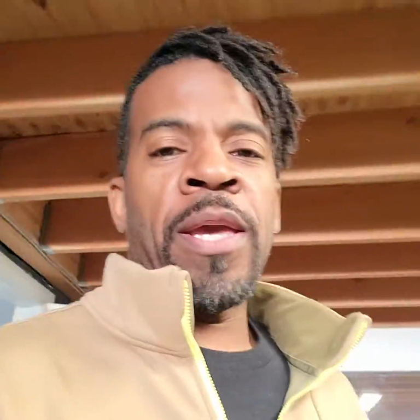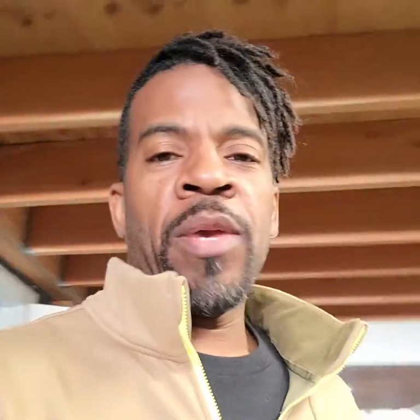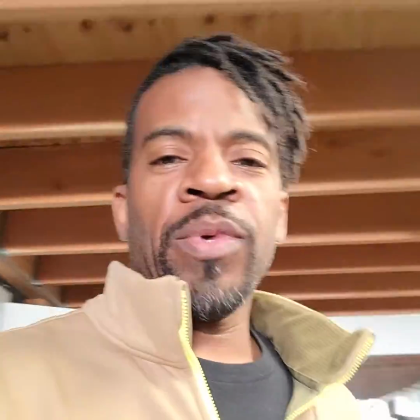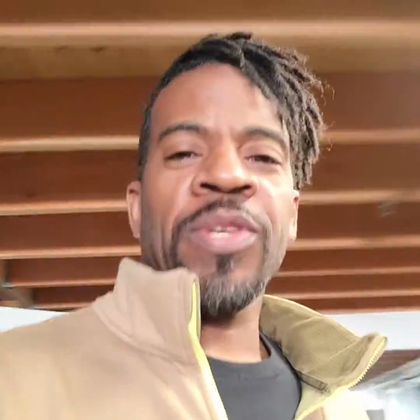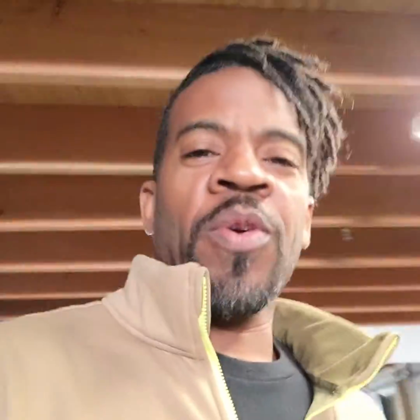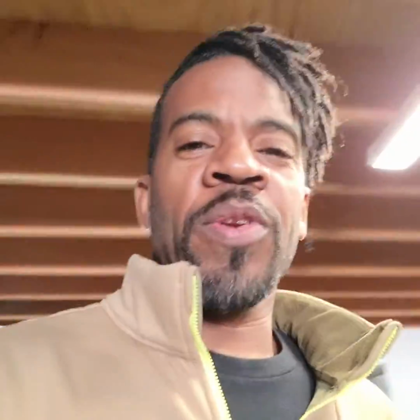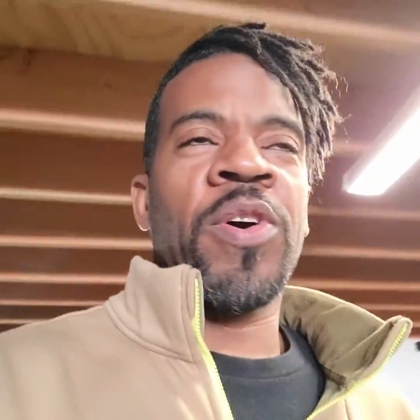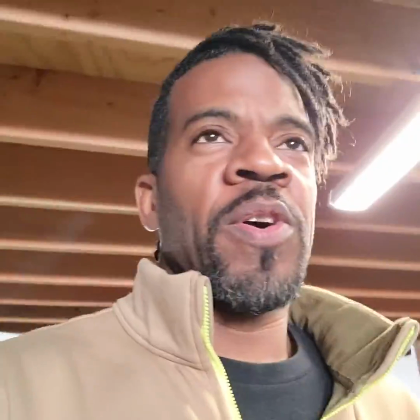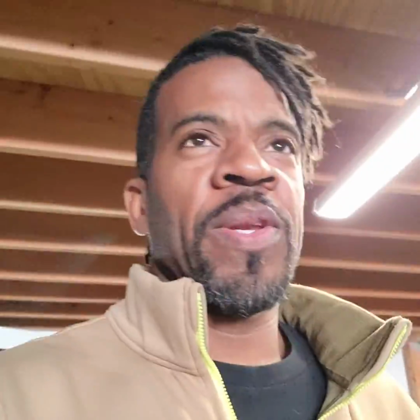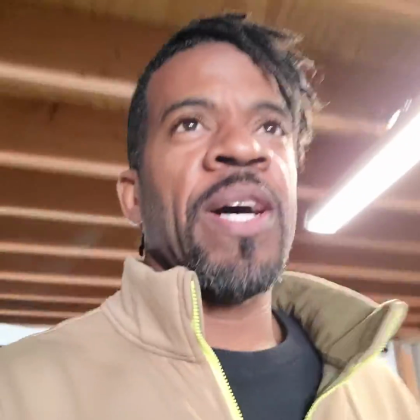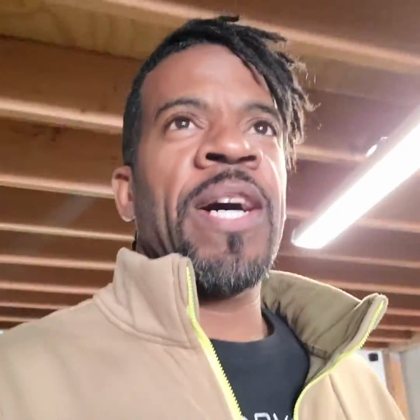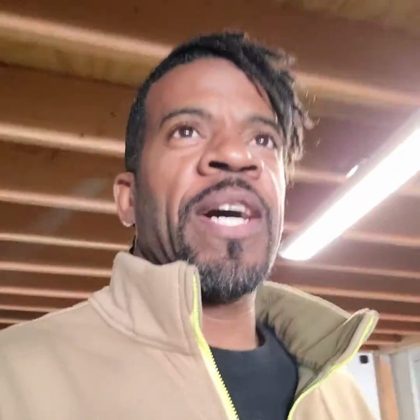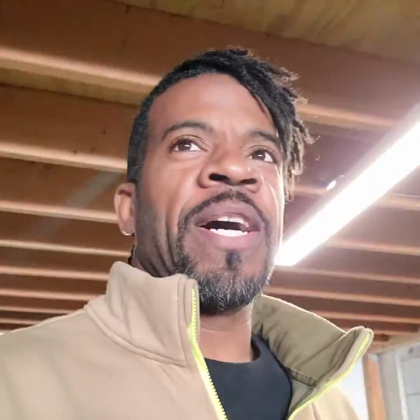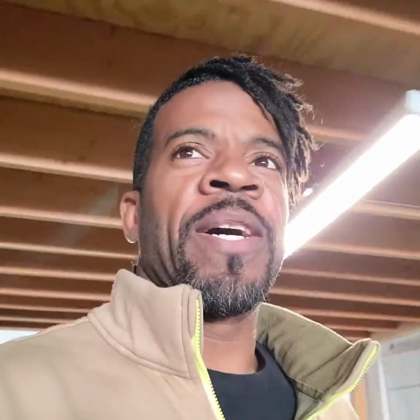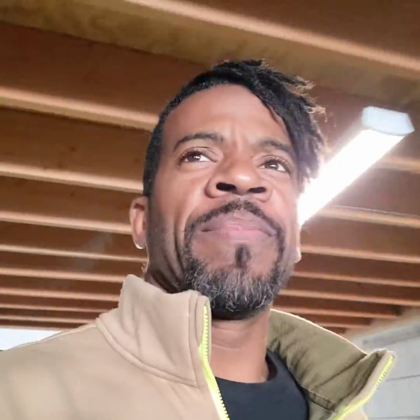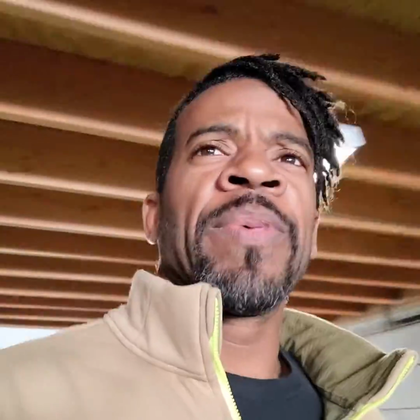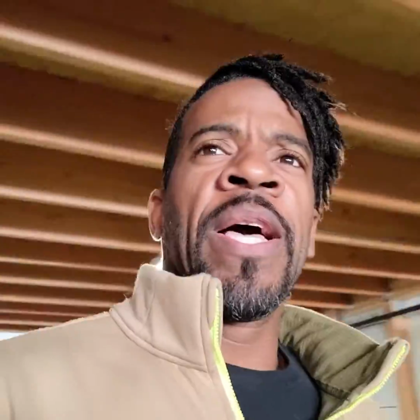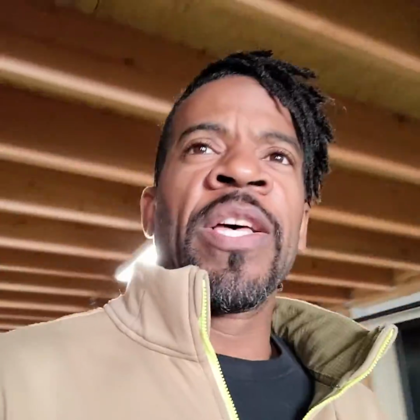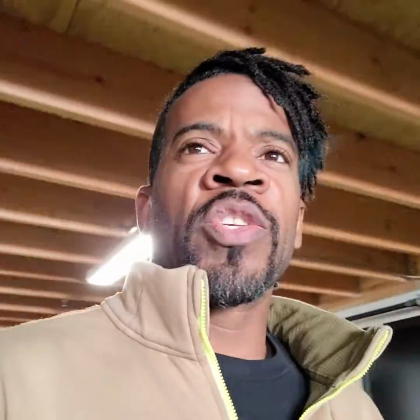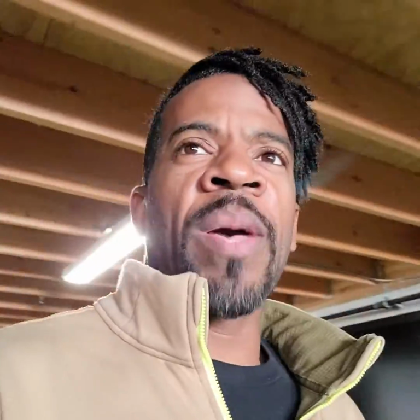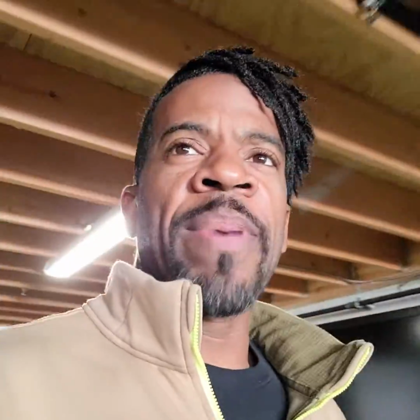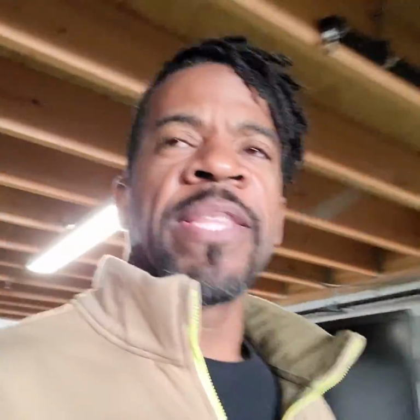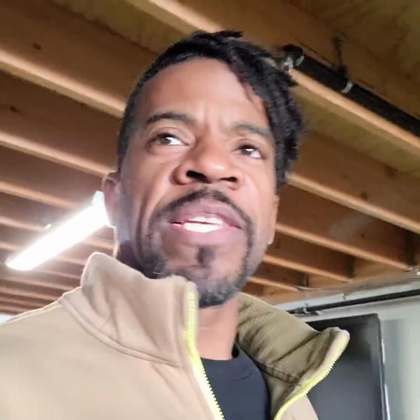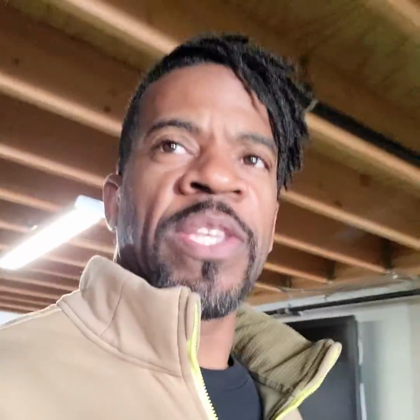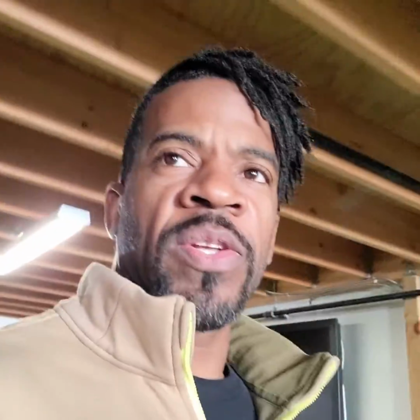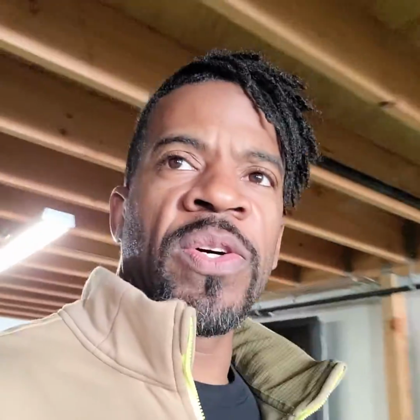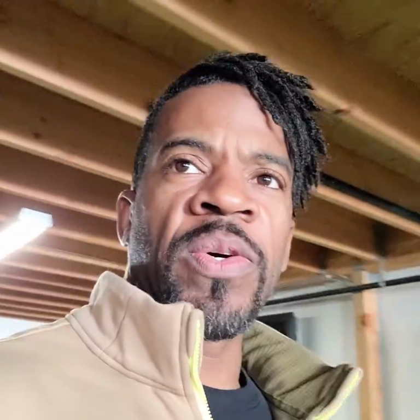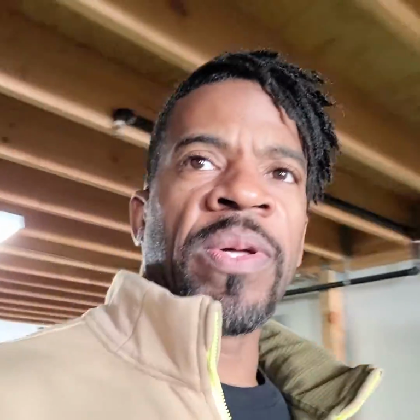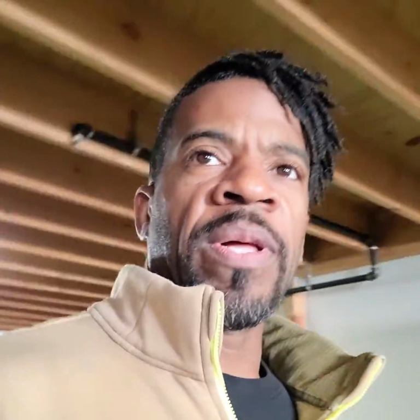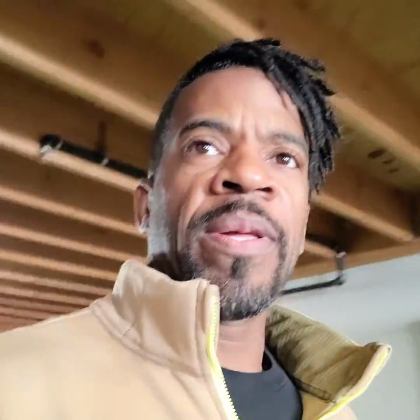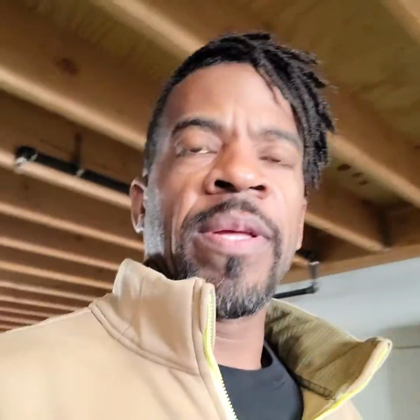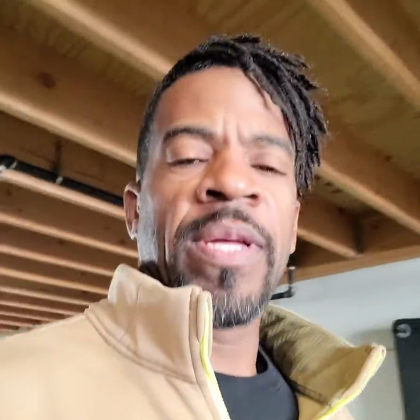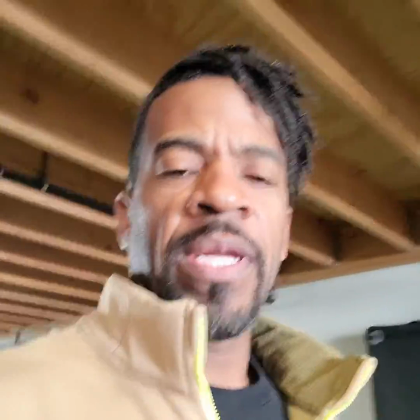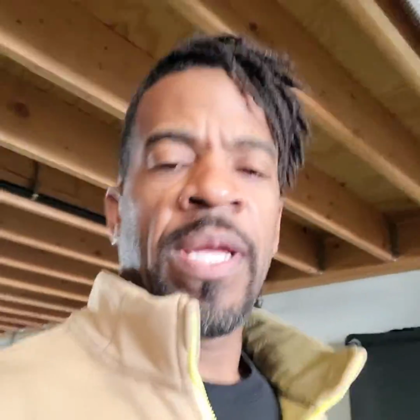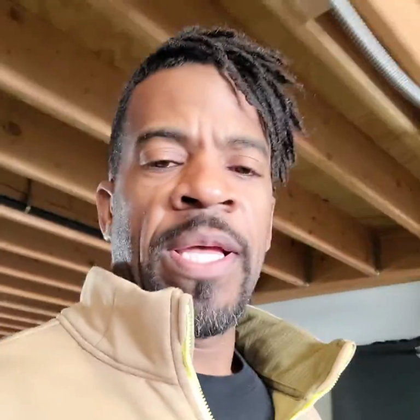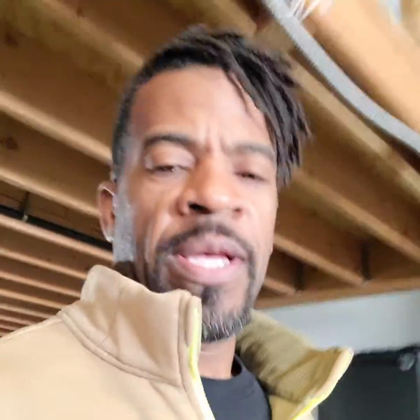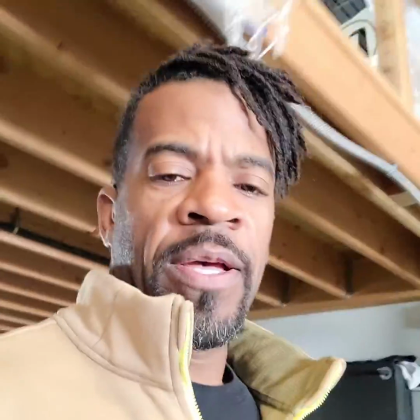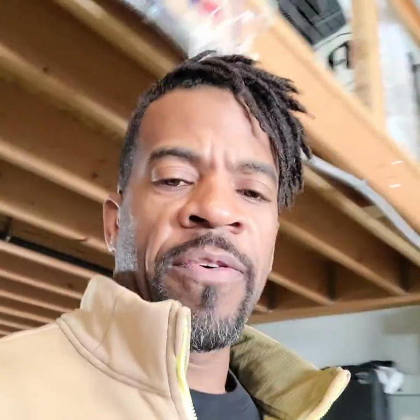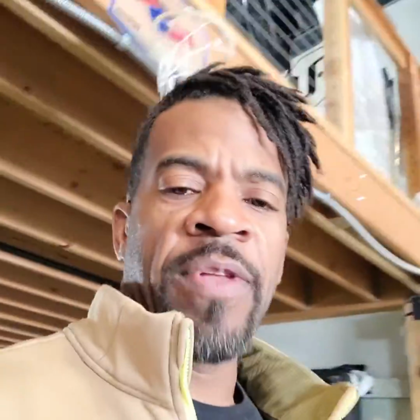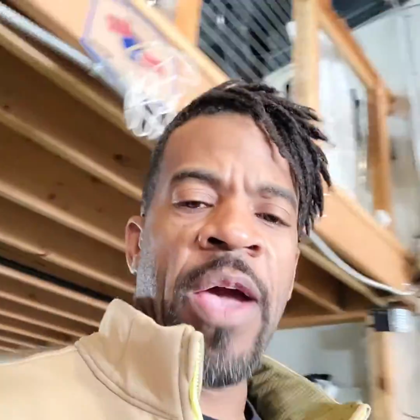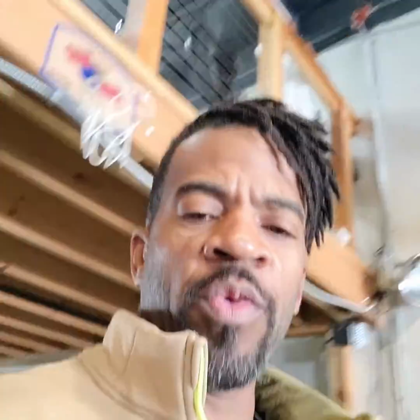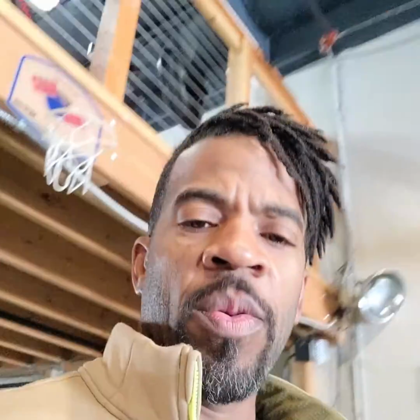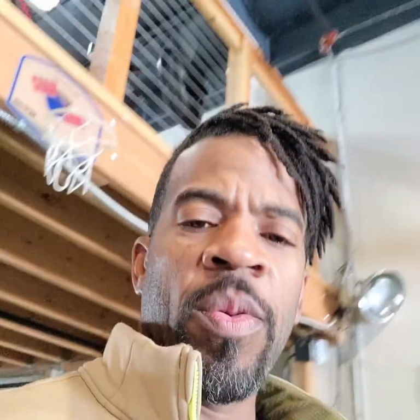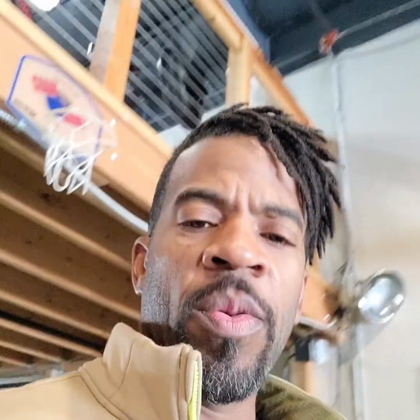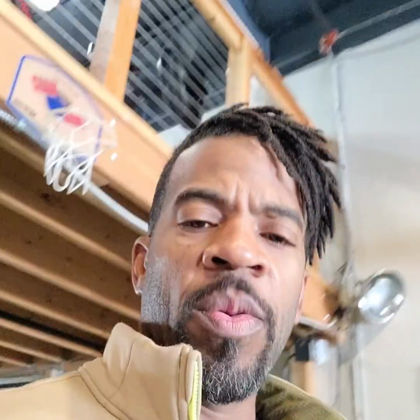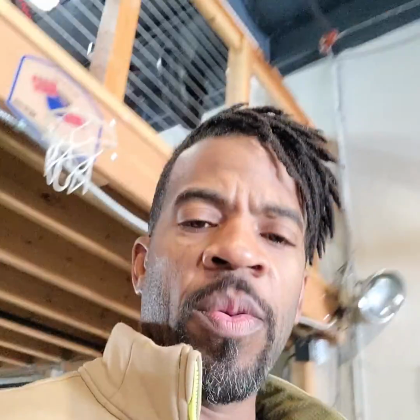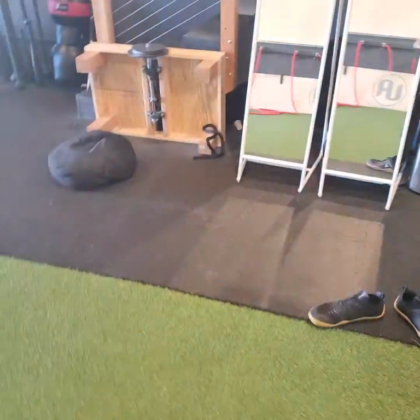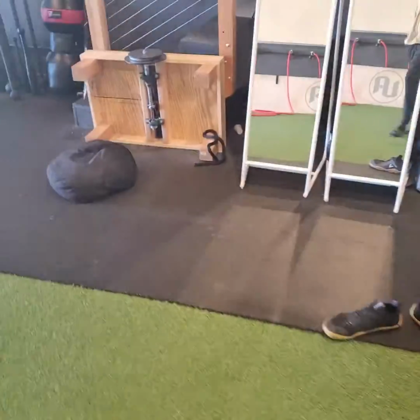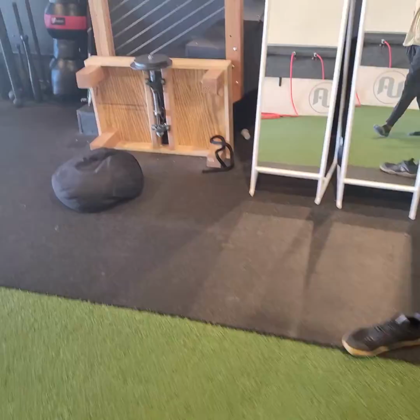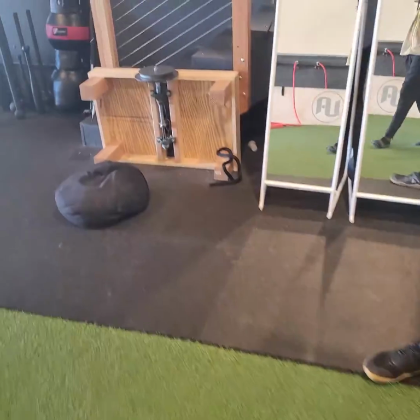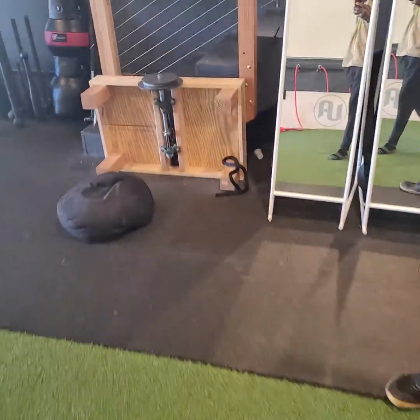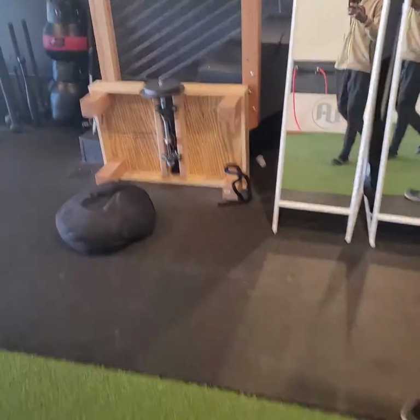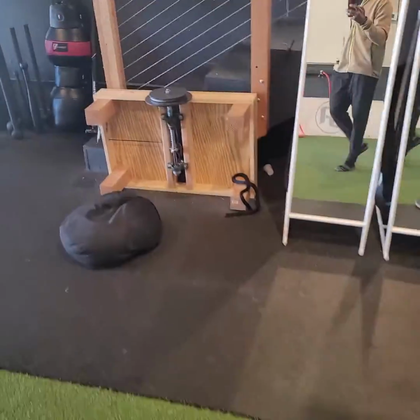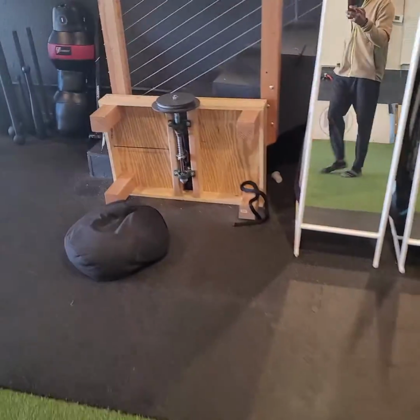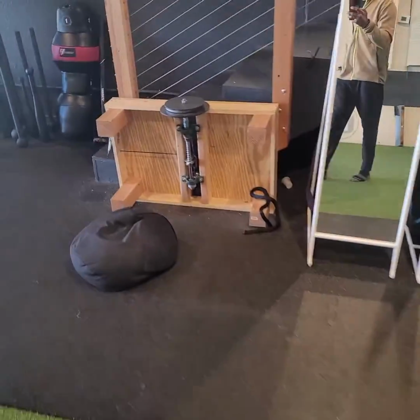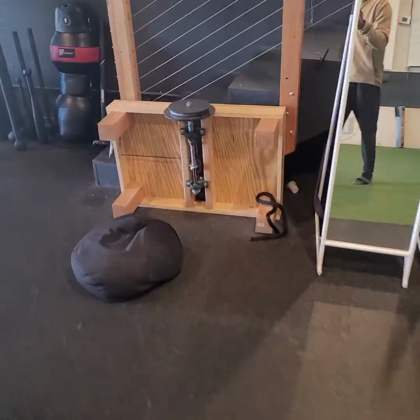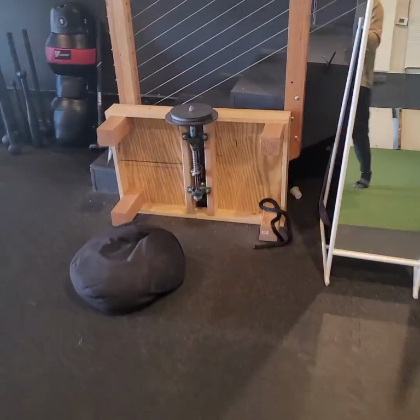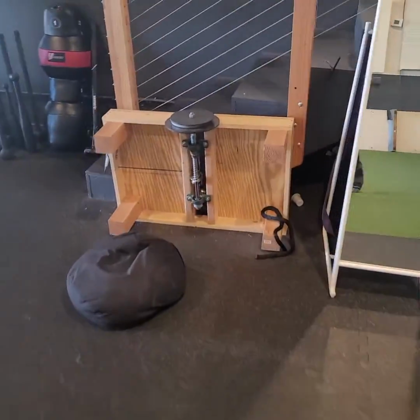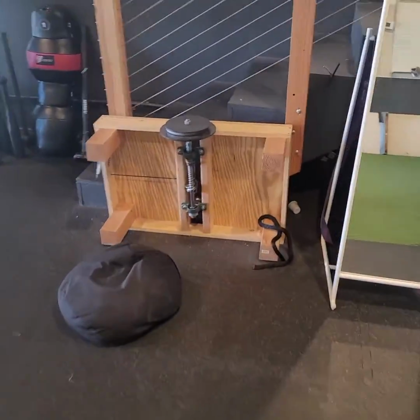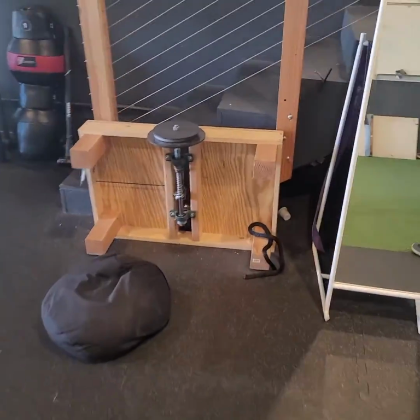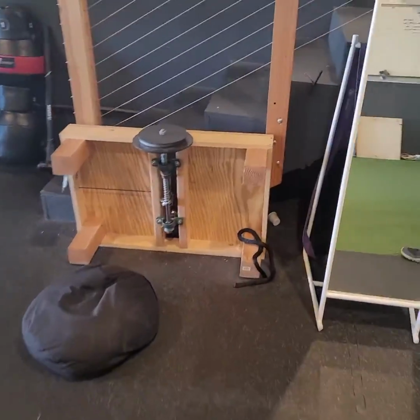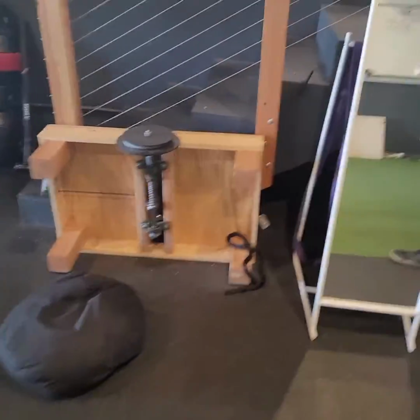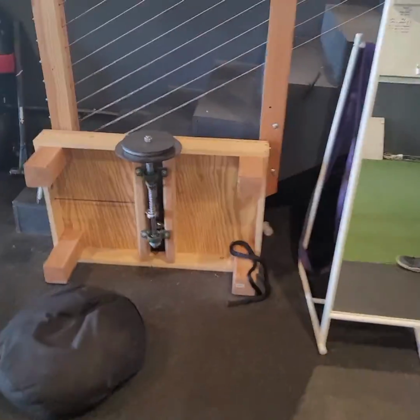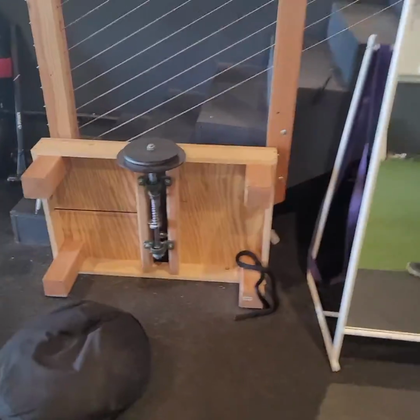Hey, what's going on? So I made this little flywheel box, and wanted to kind of do a brief overview on it.